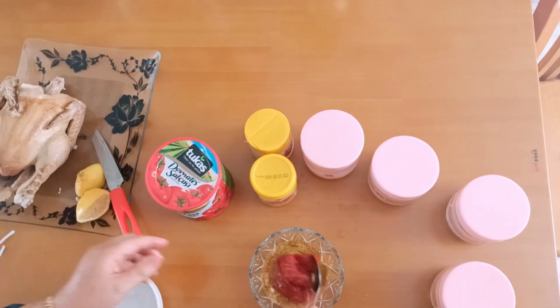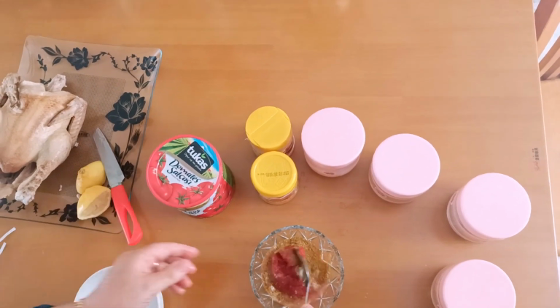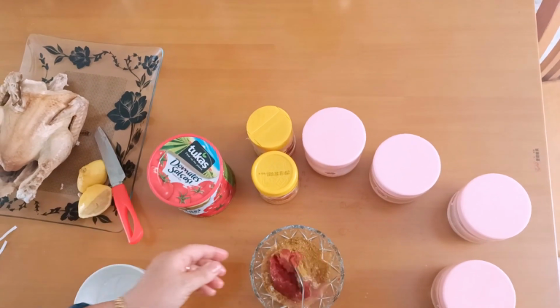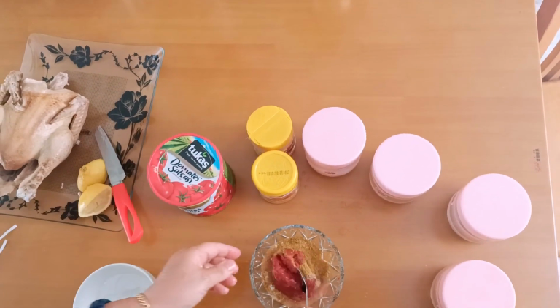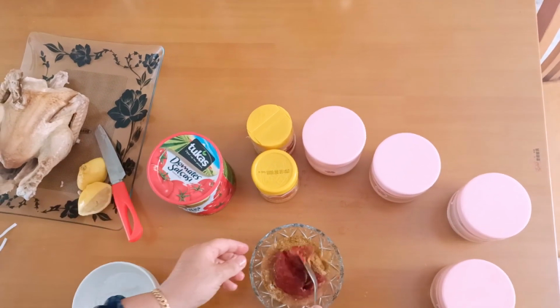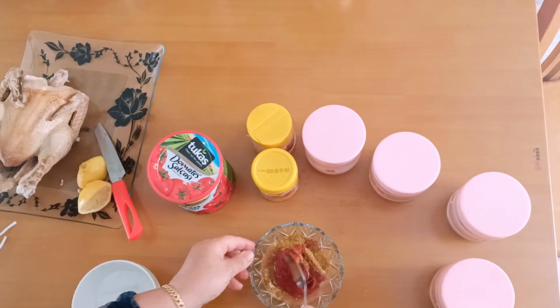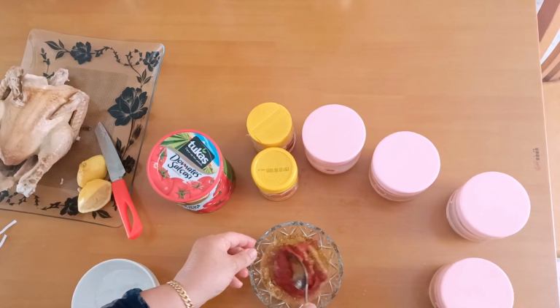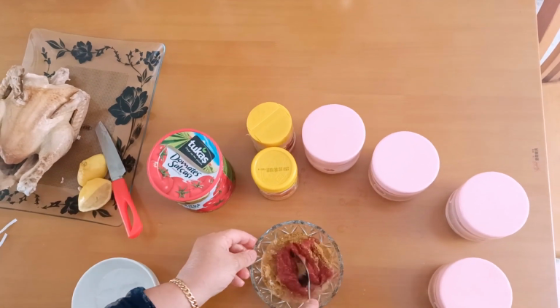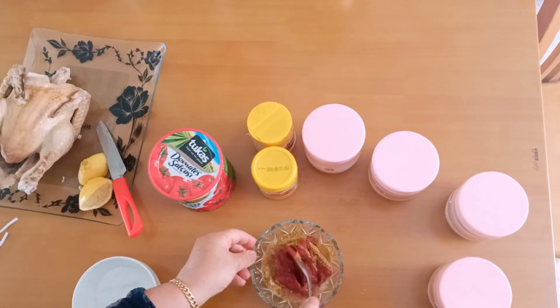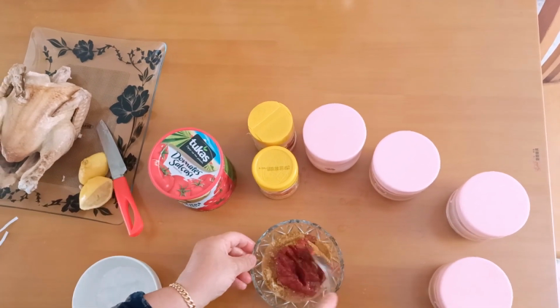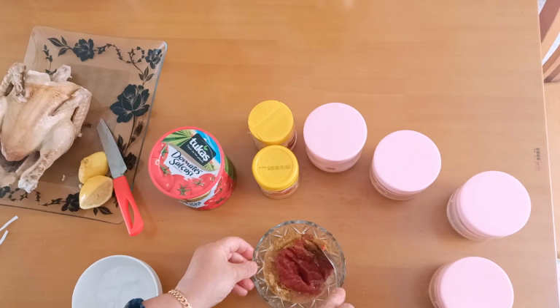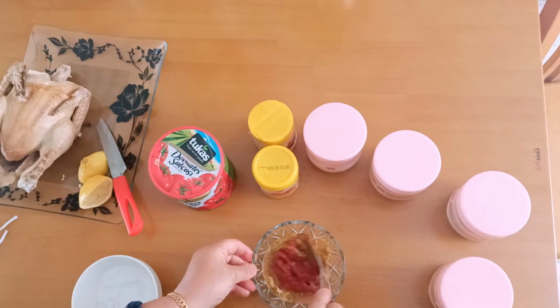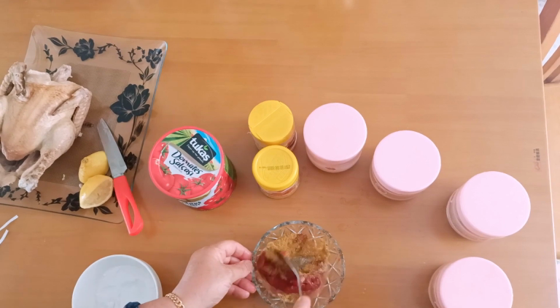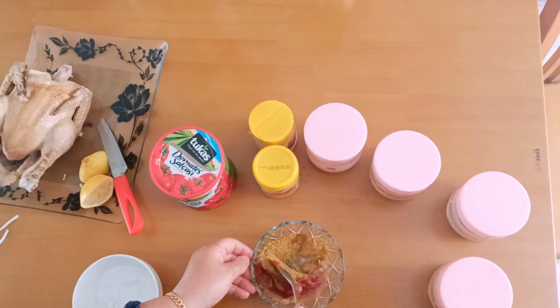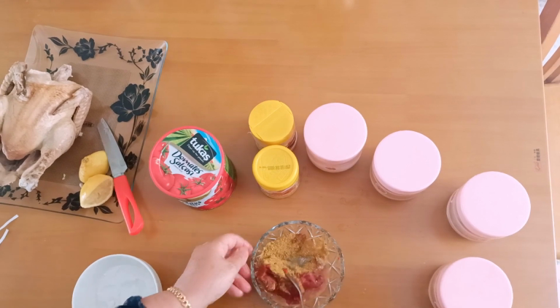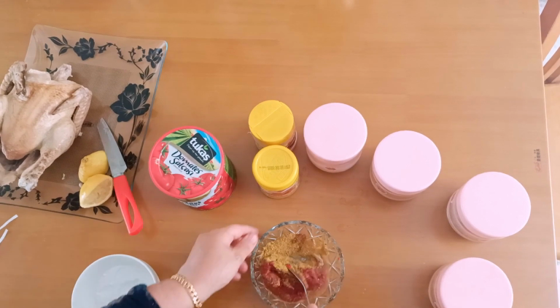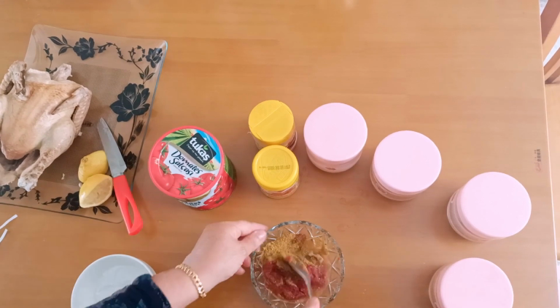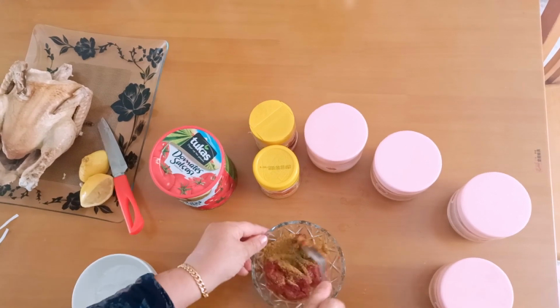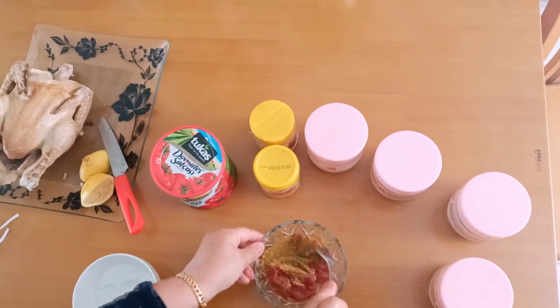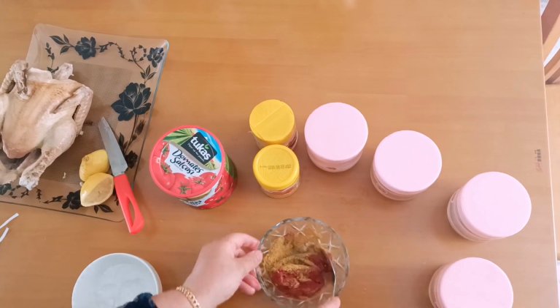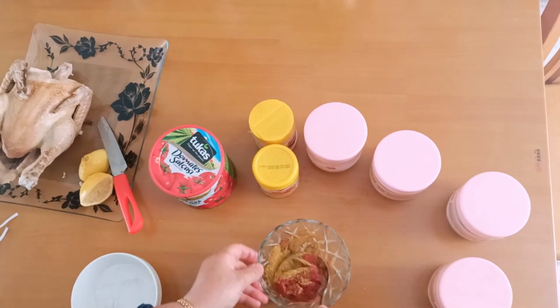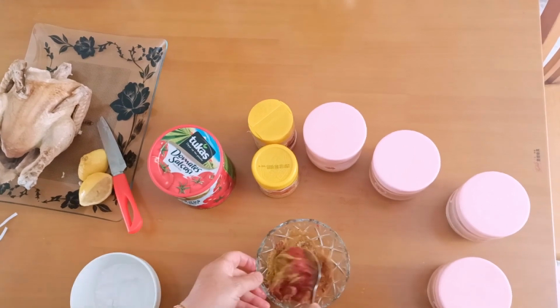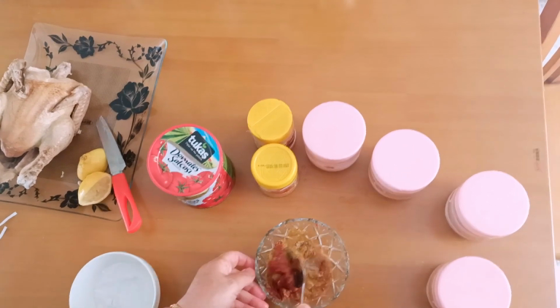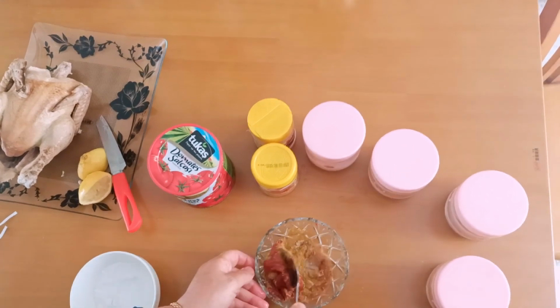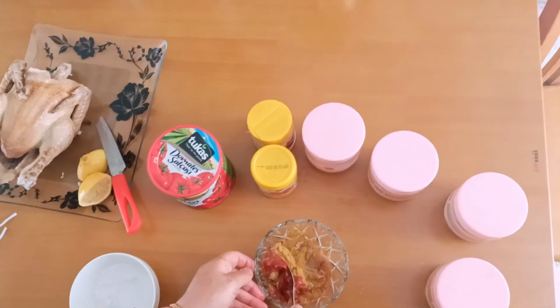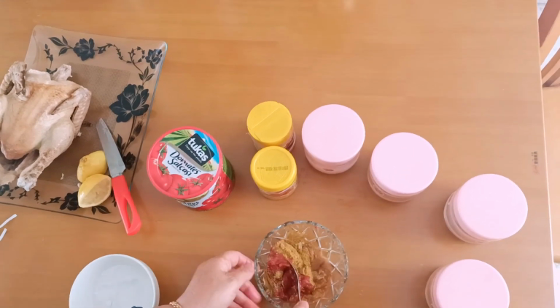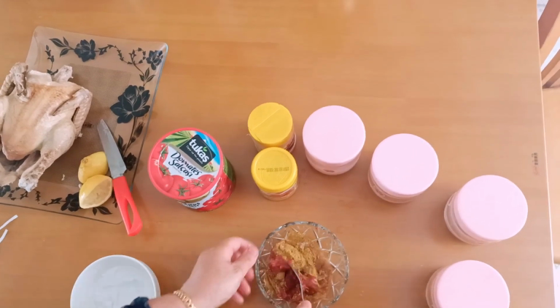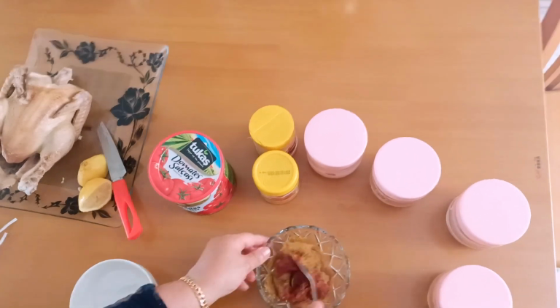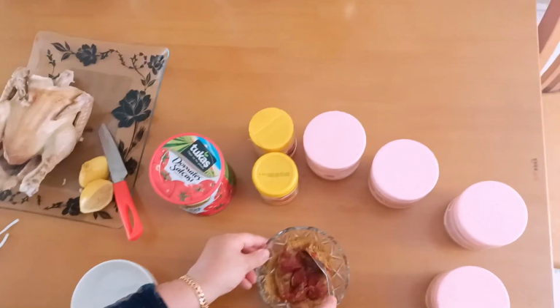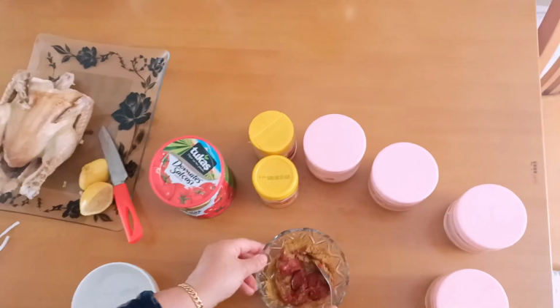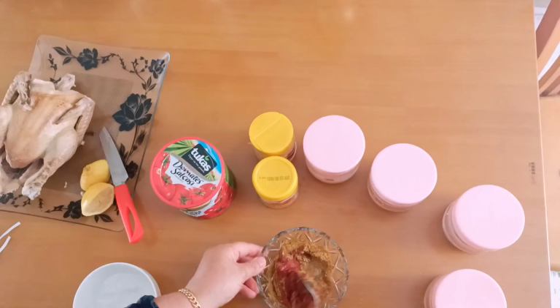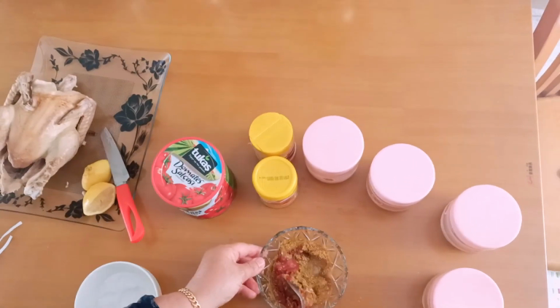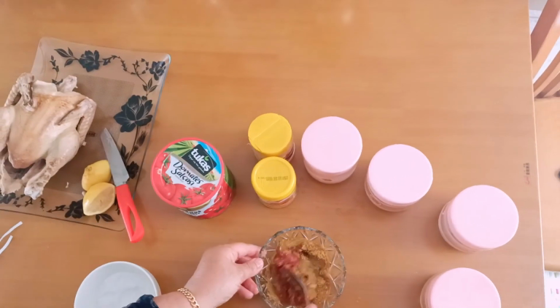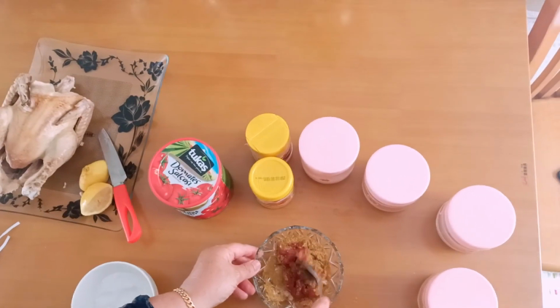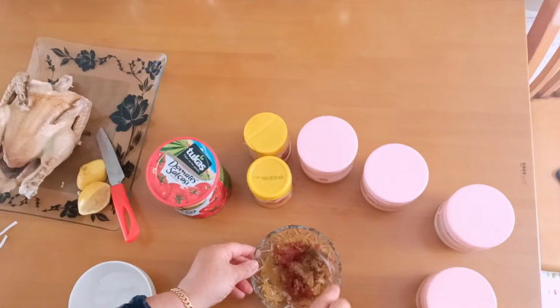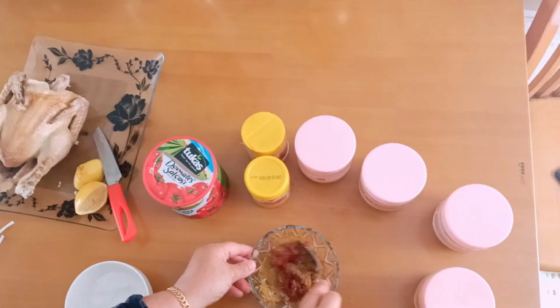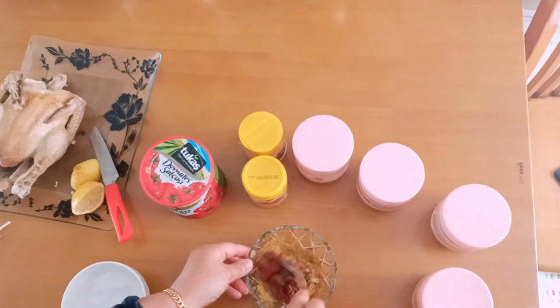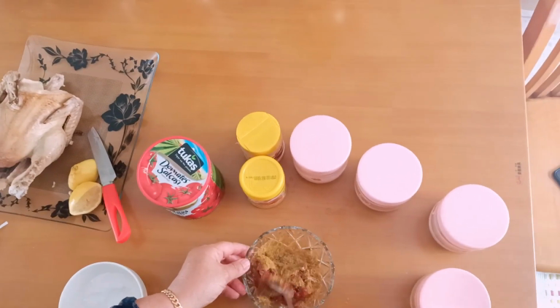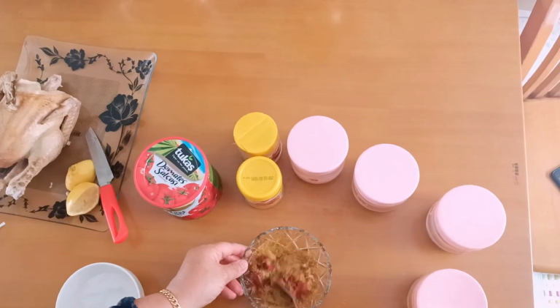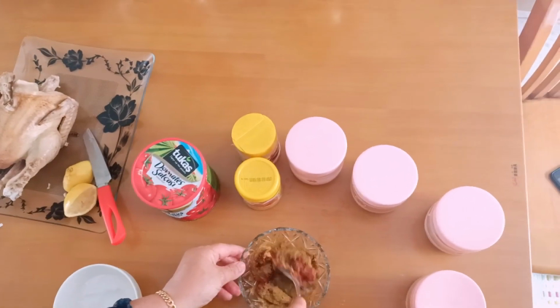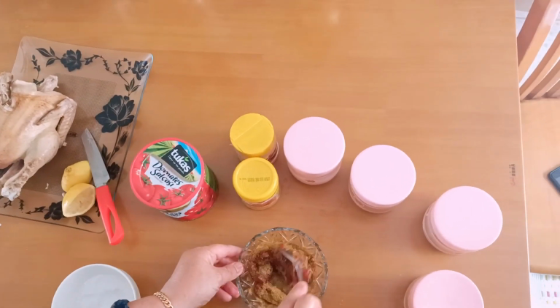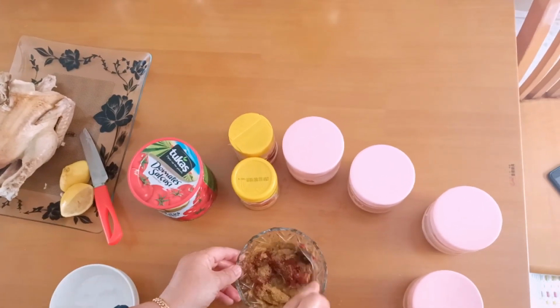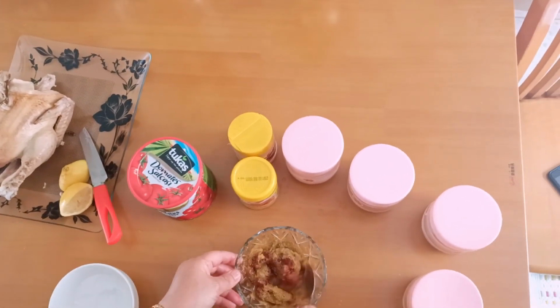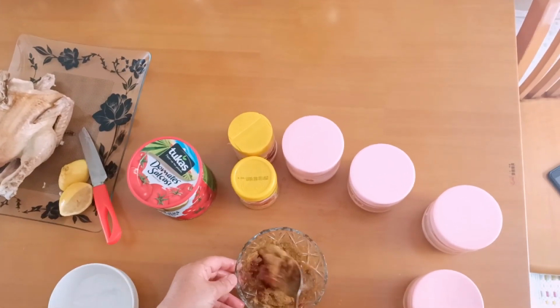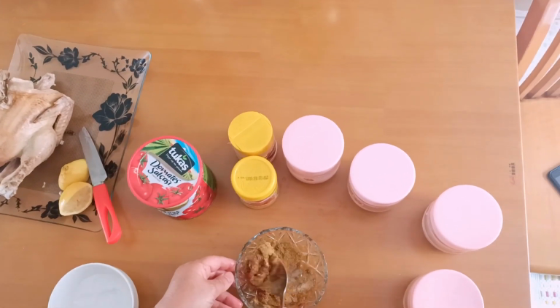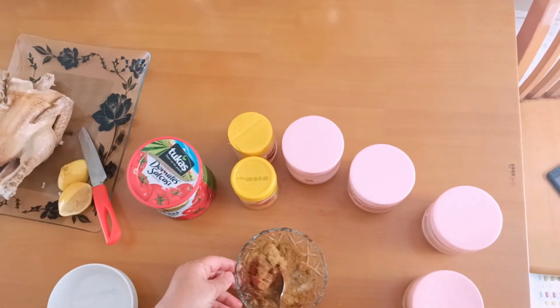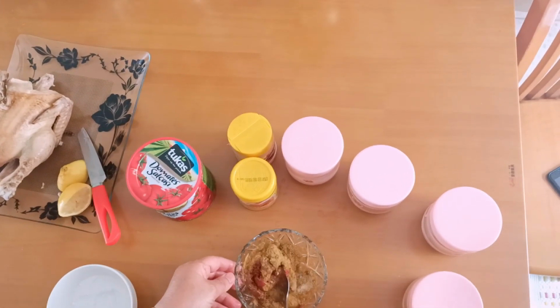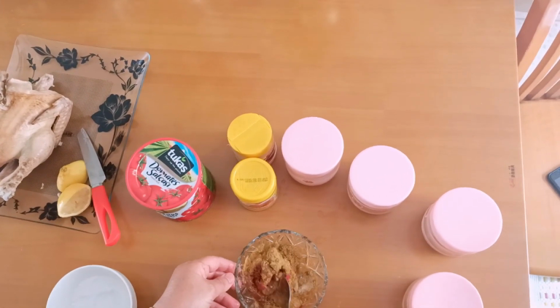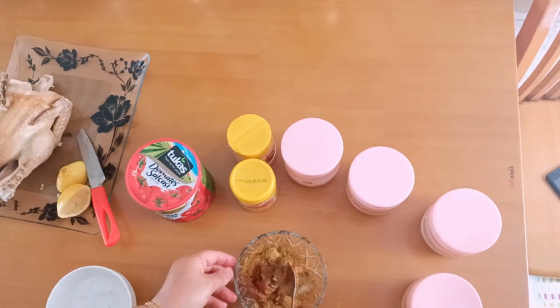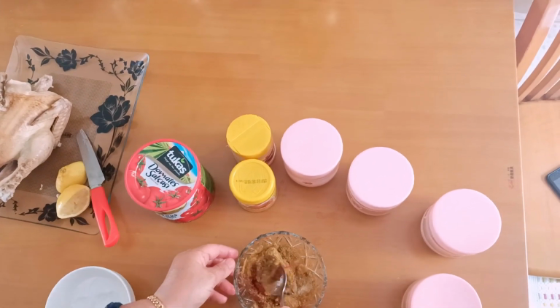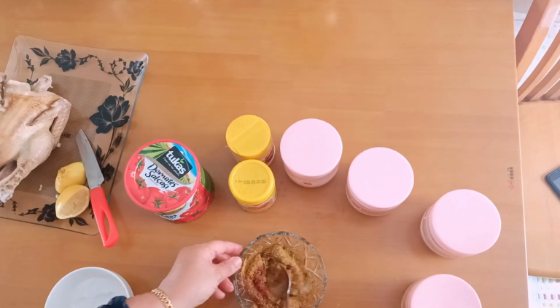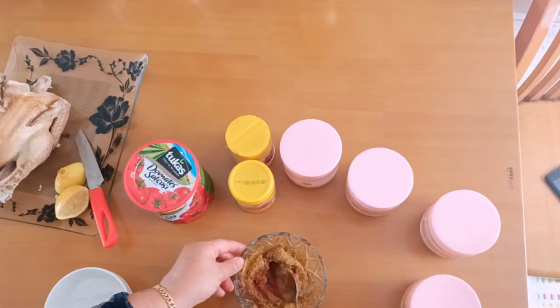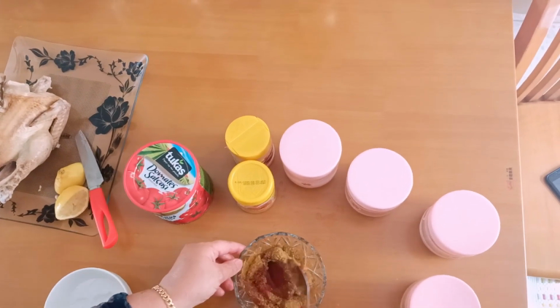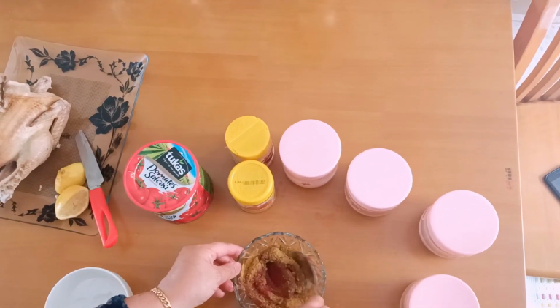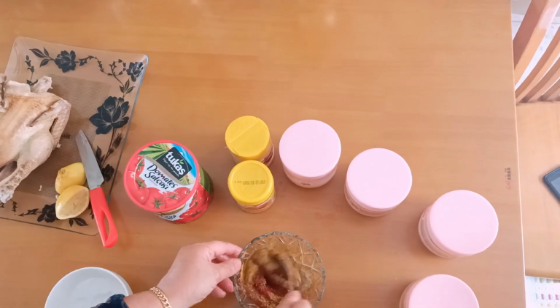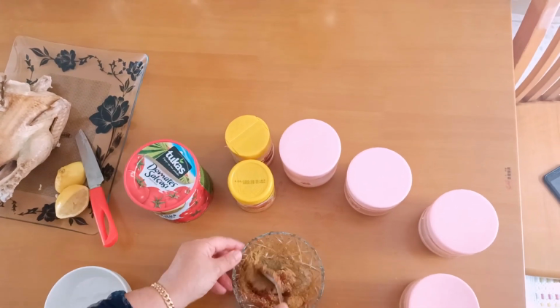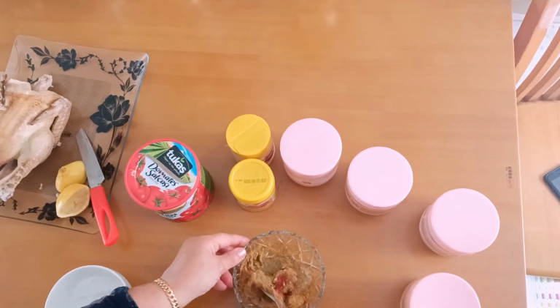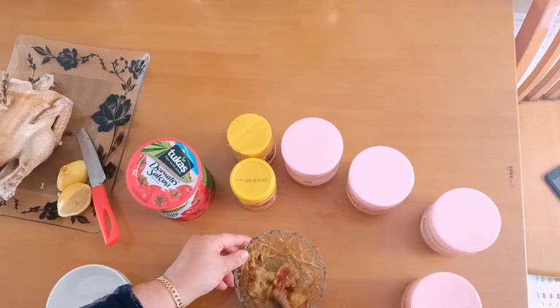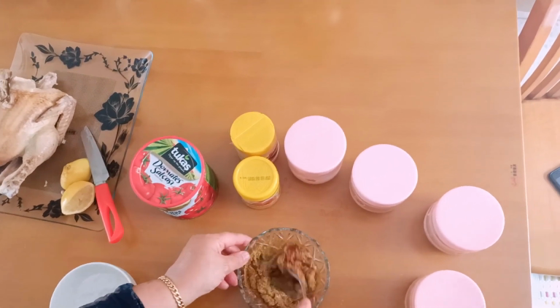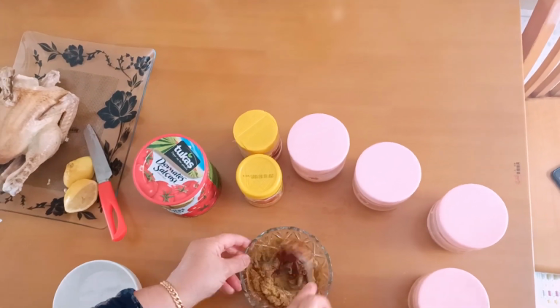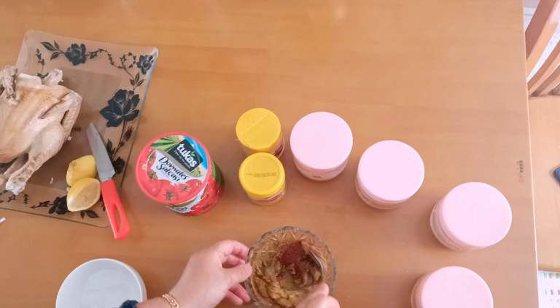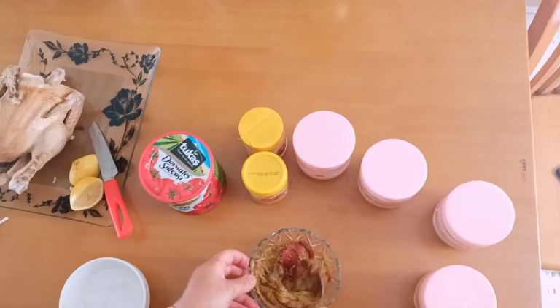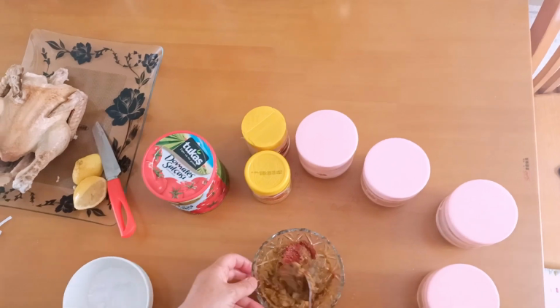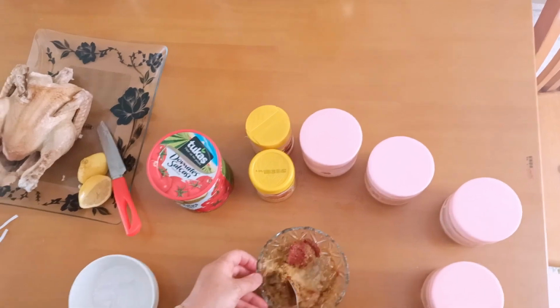We are going to add a question — we will add a little, a little, but we will get the mix of that.